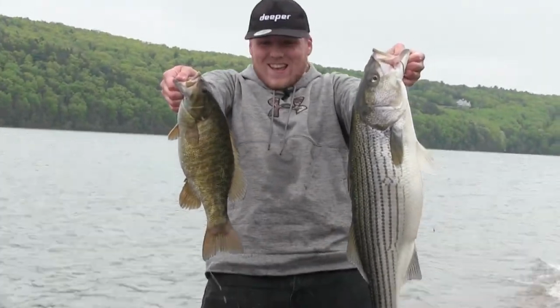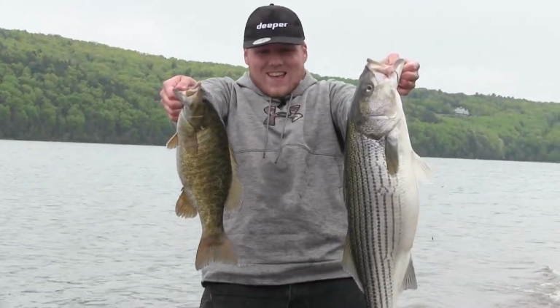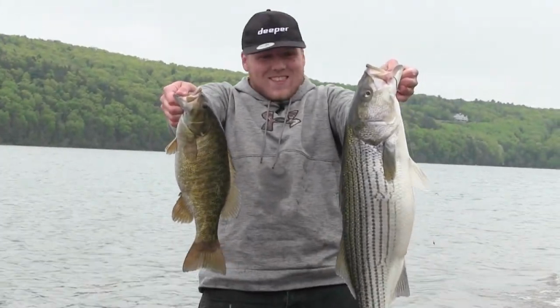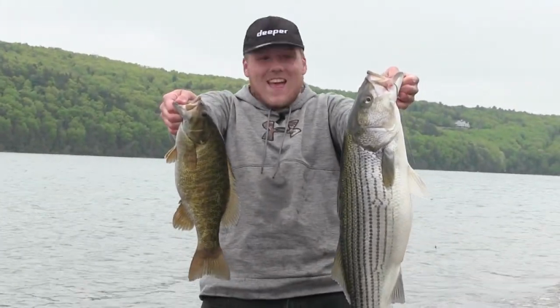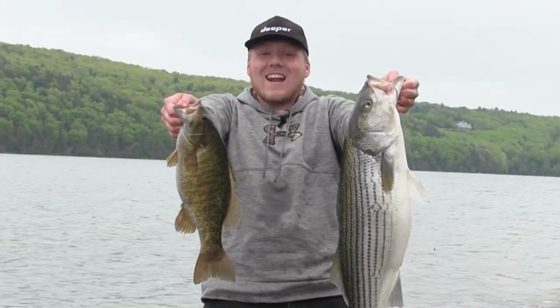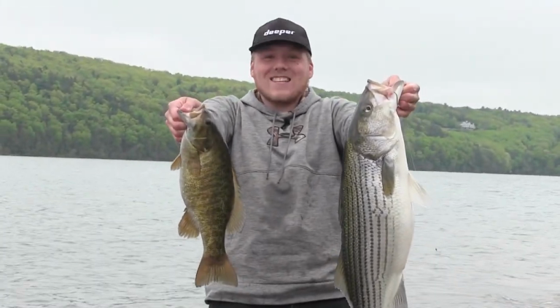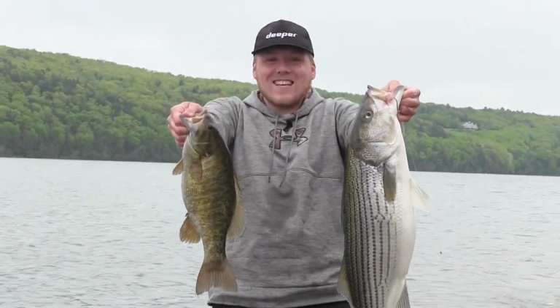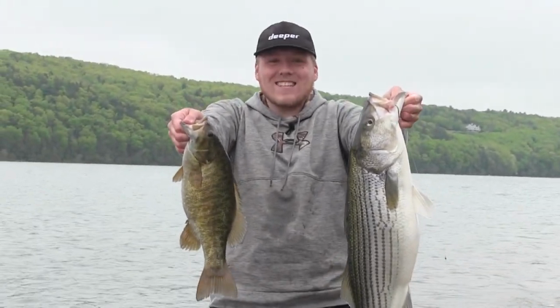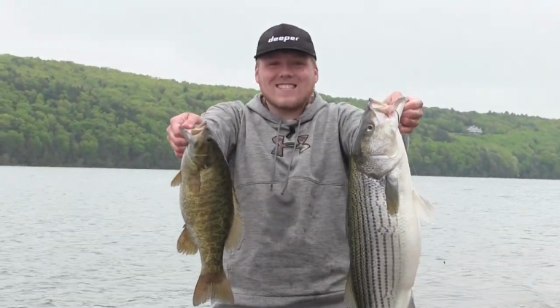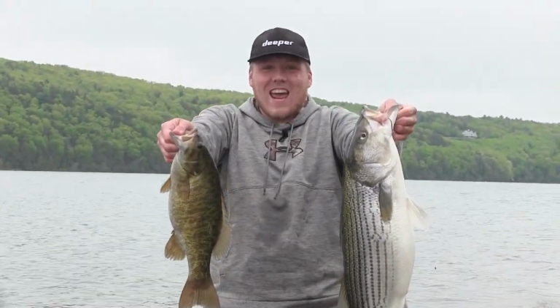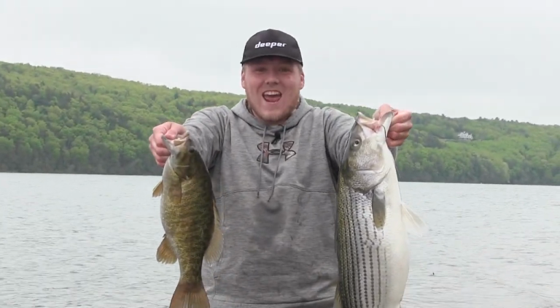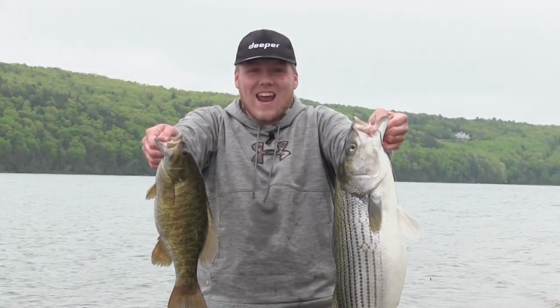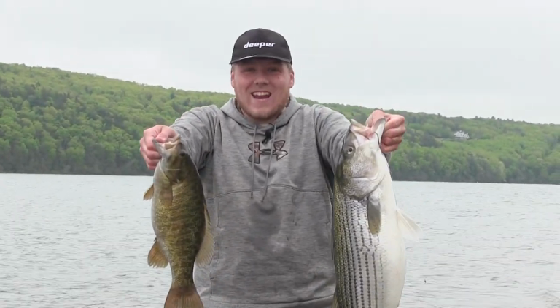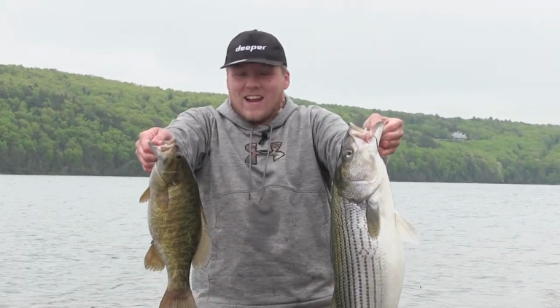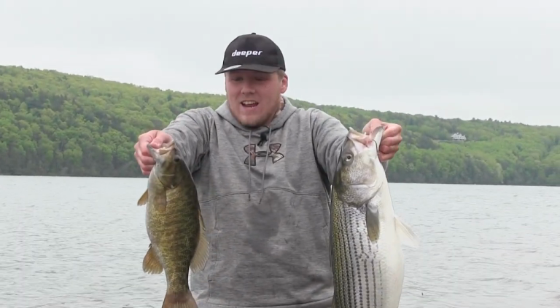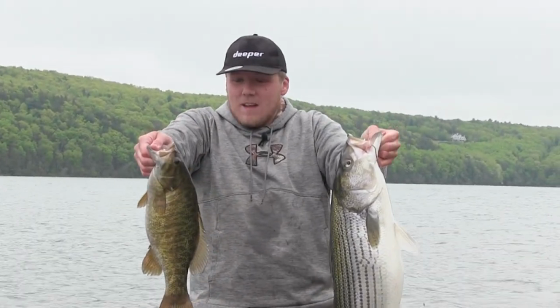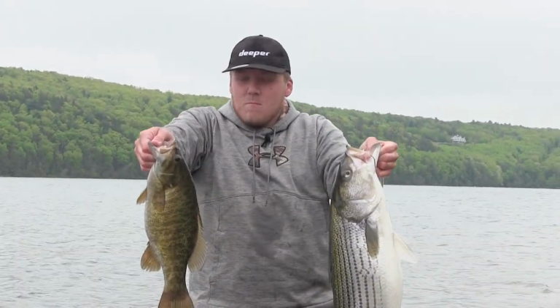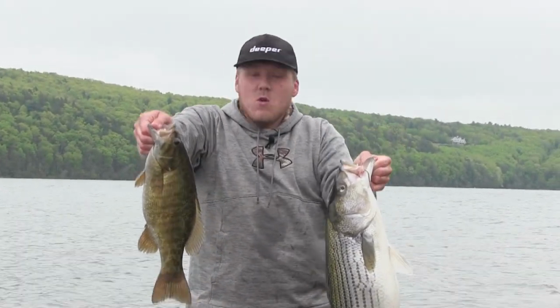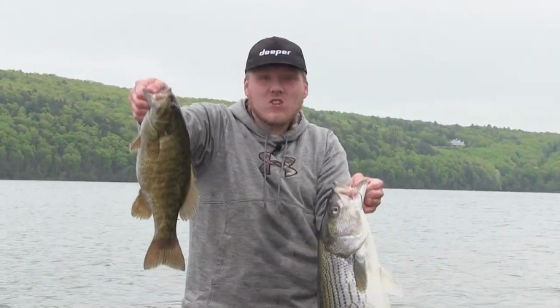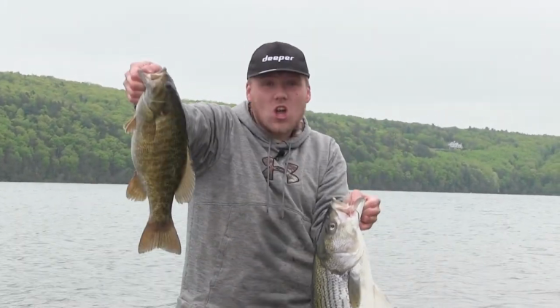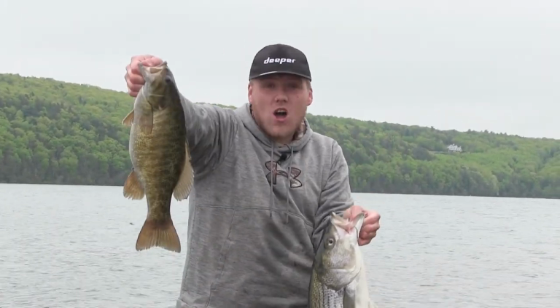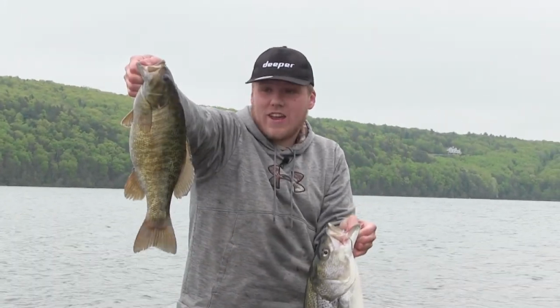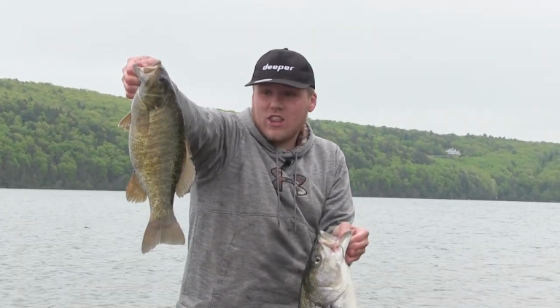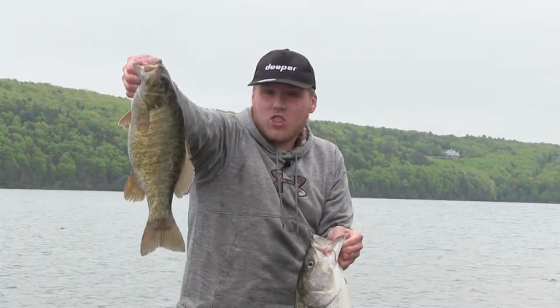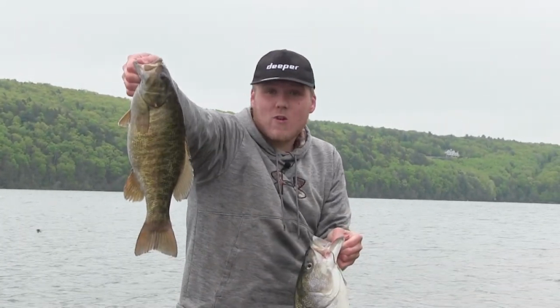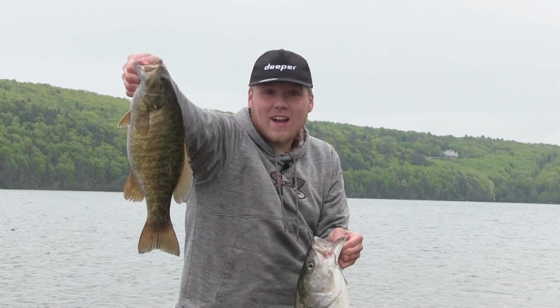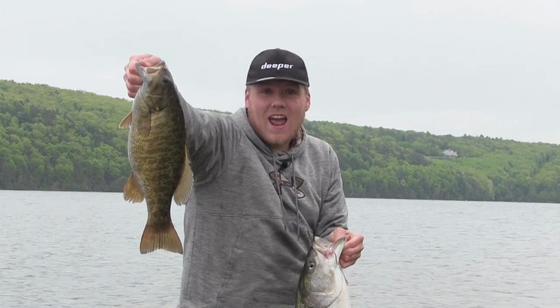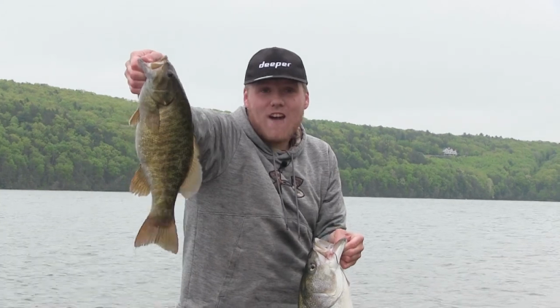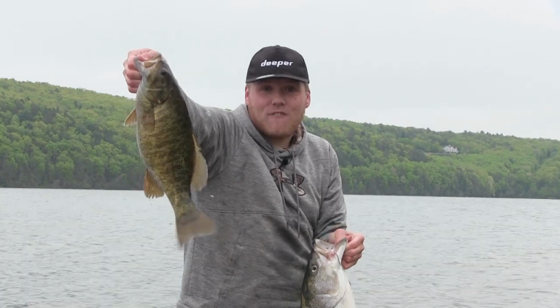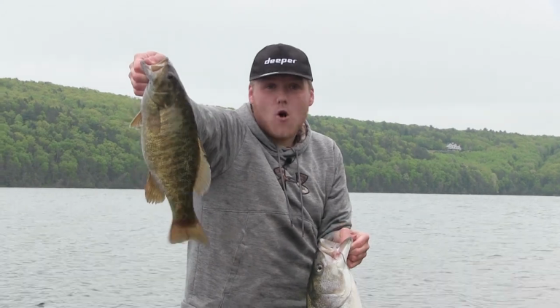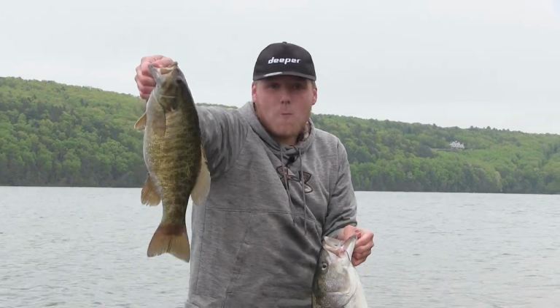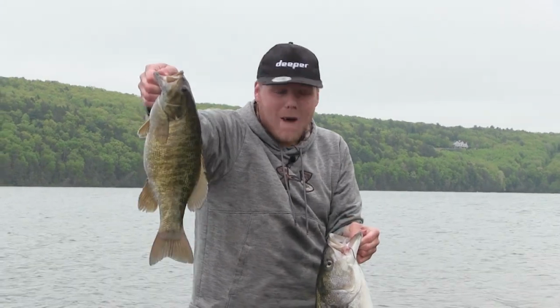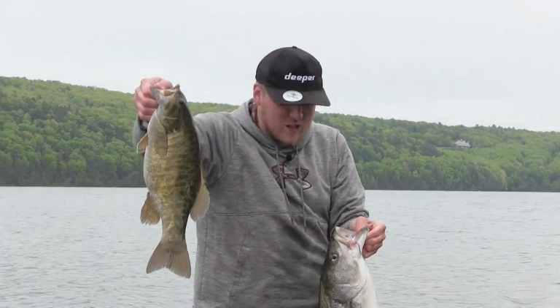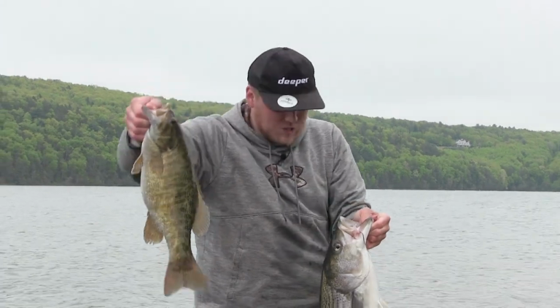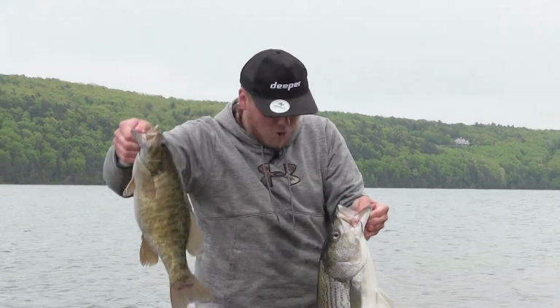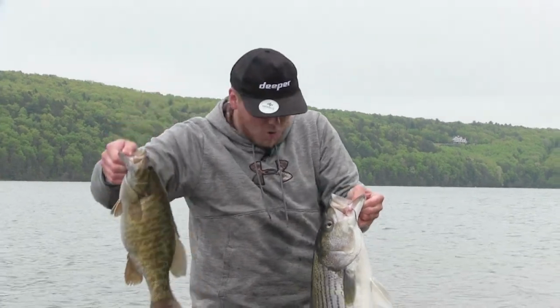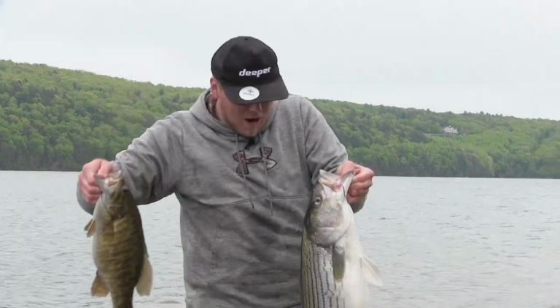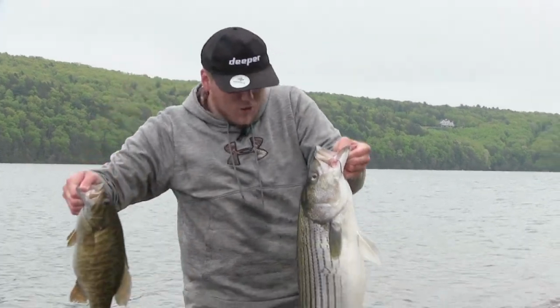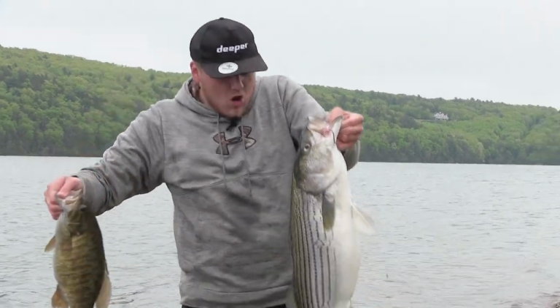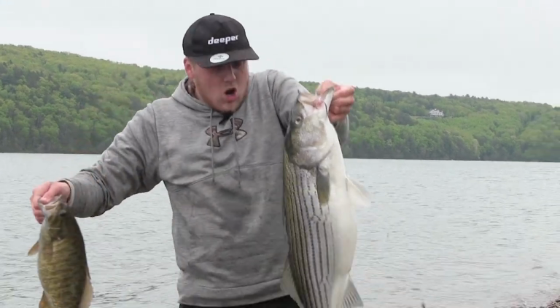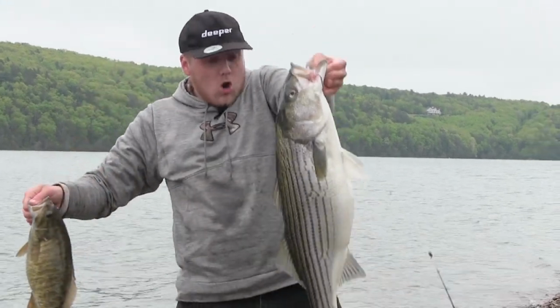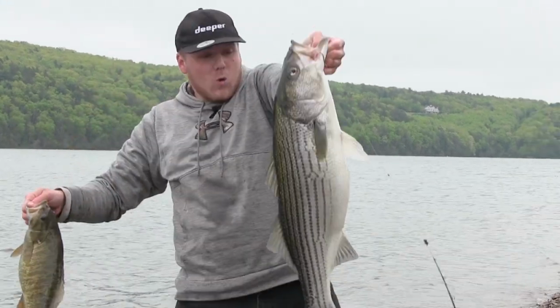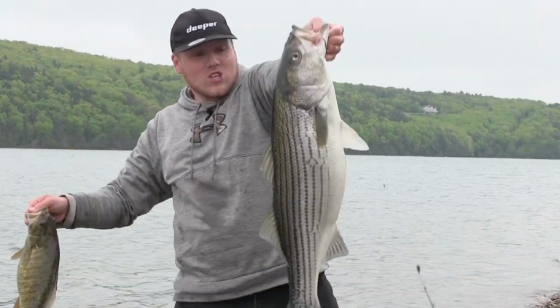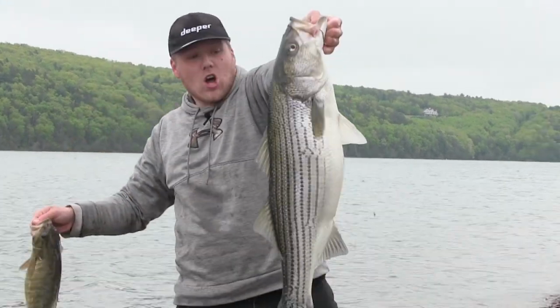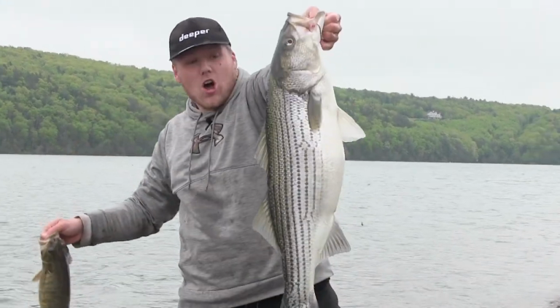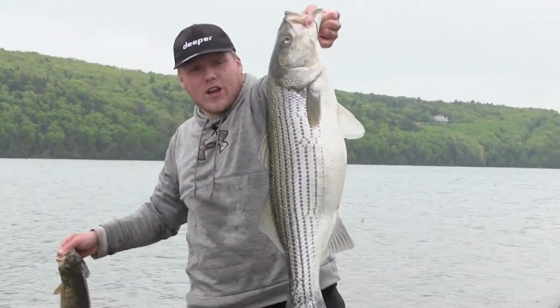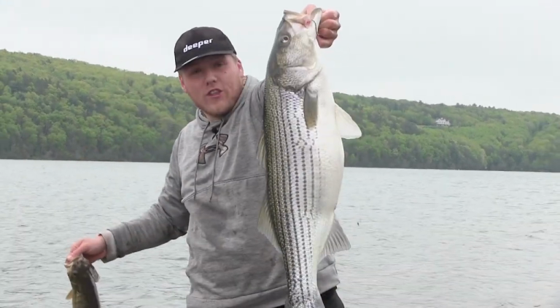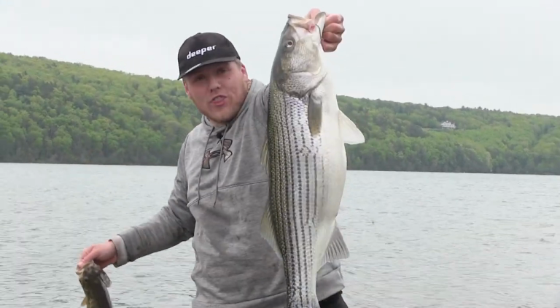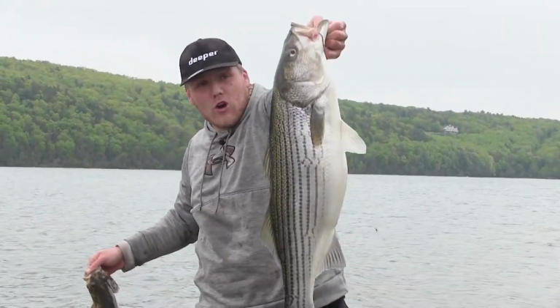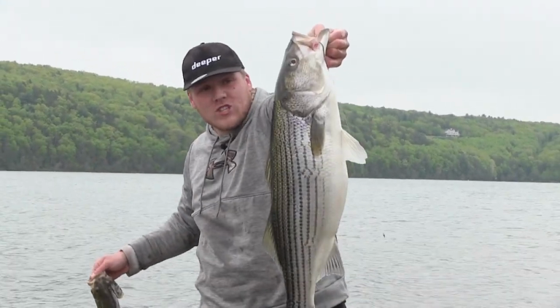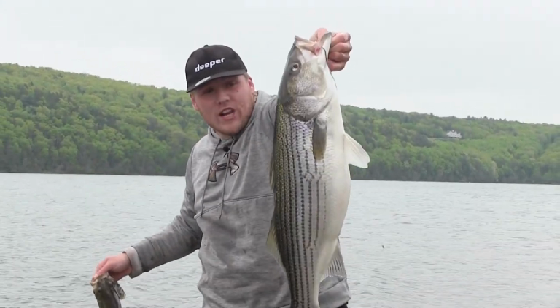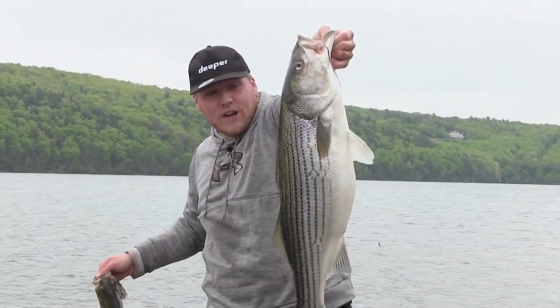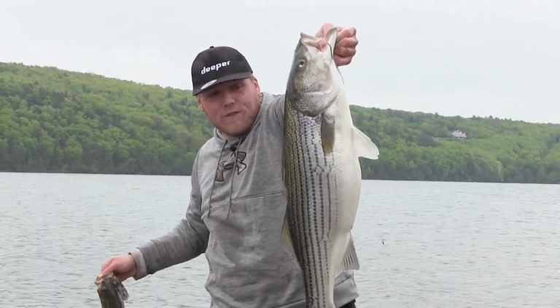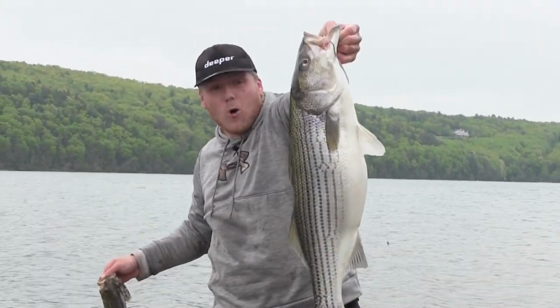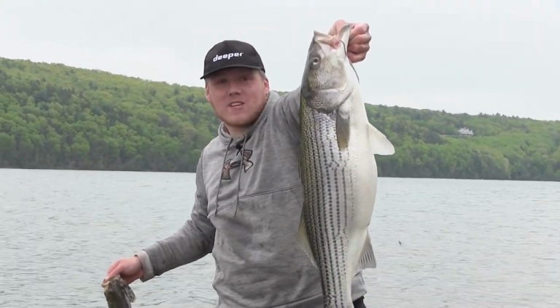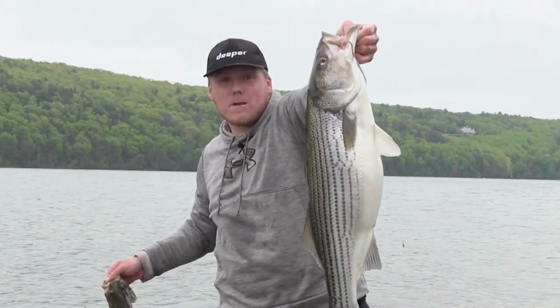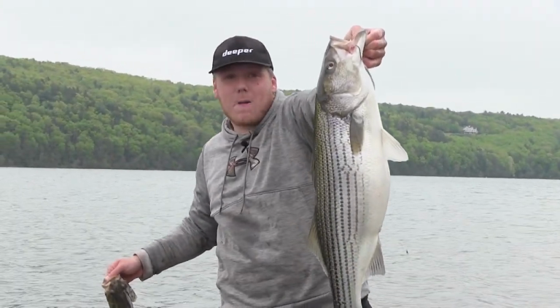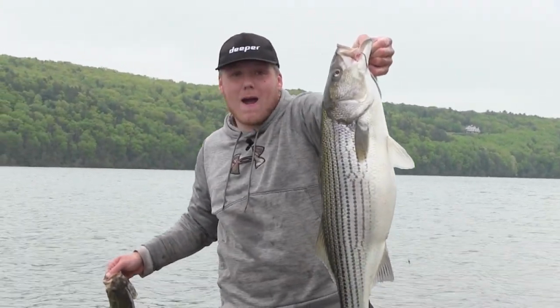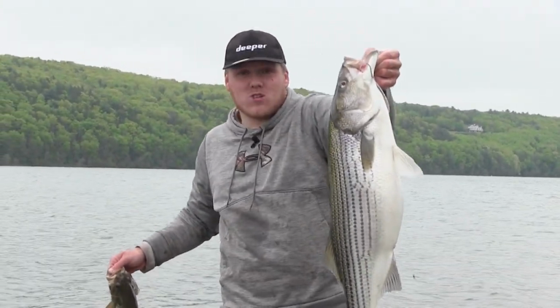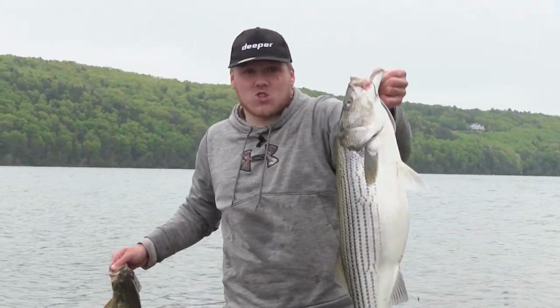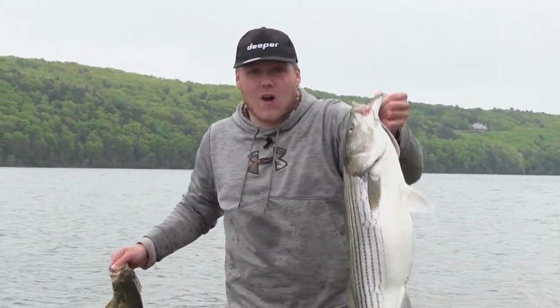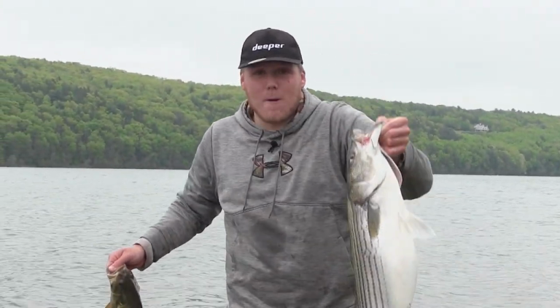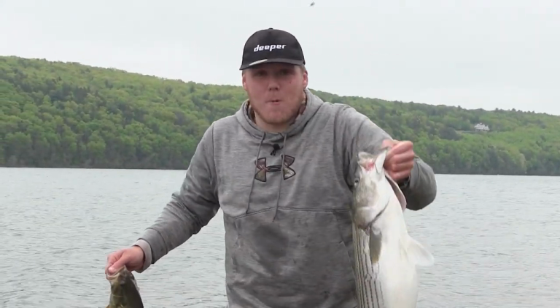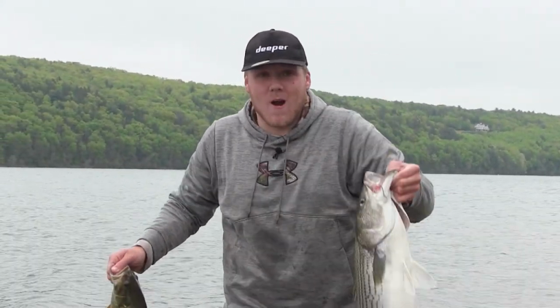That is insane. We're talking three and a half, four pound smallmouth. We're talking 13, 14 pound striper.